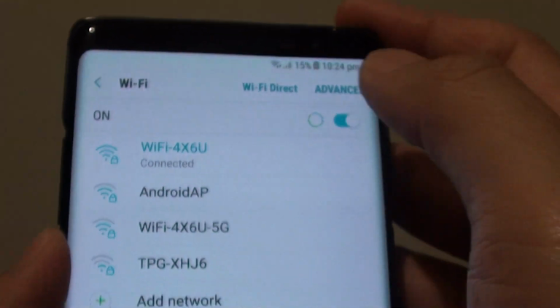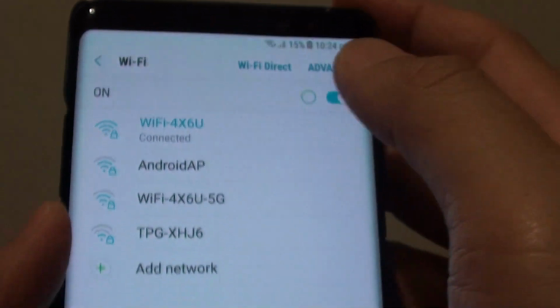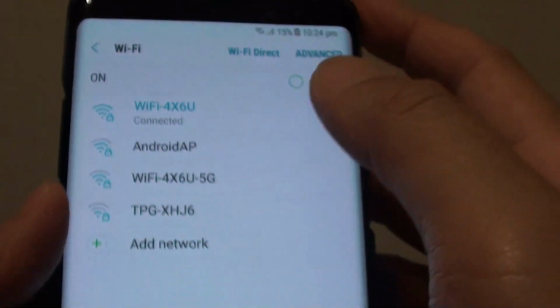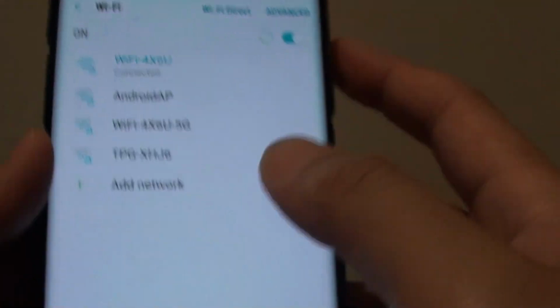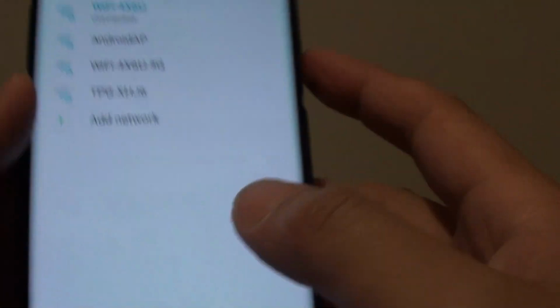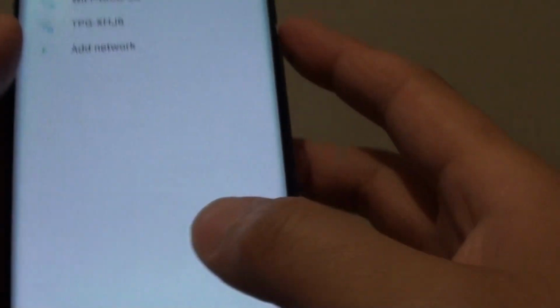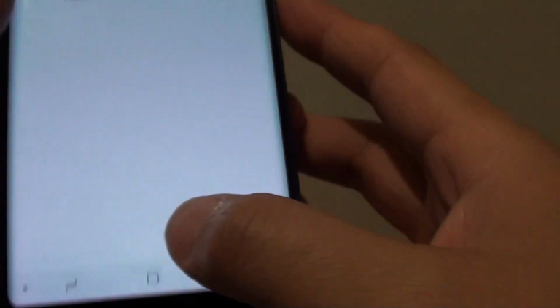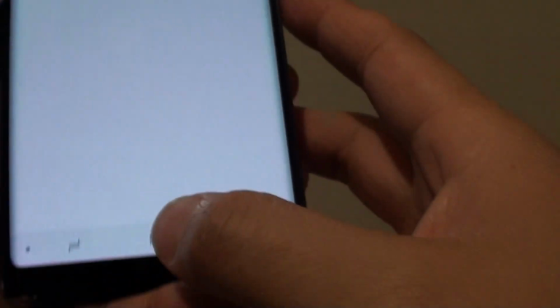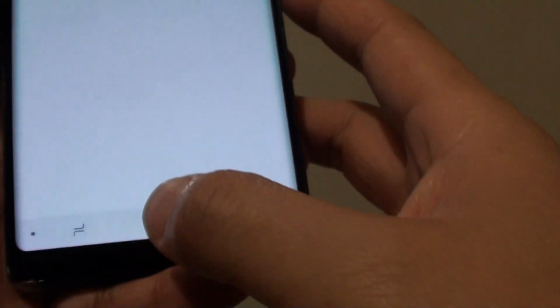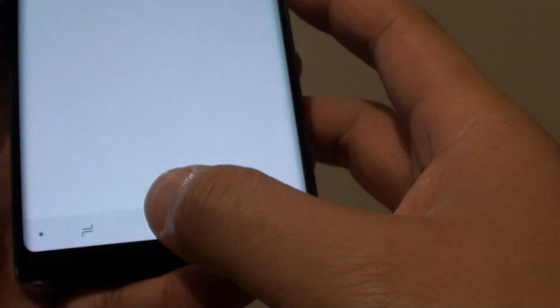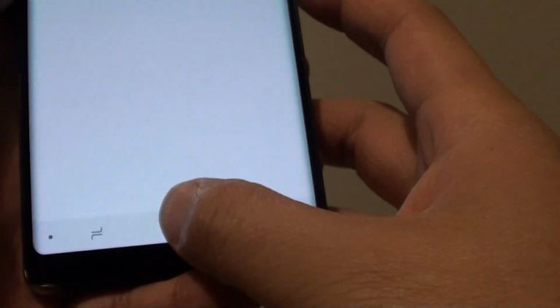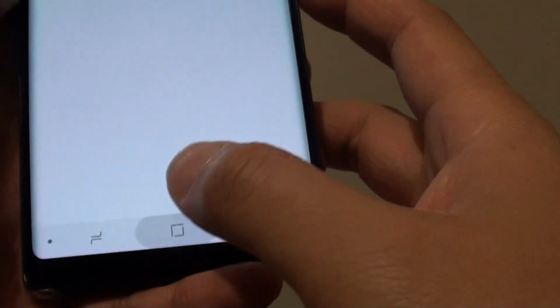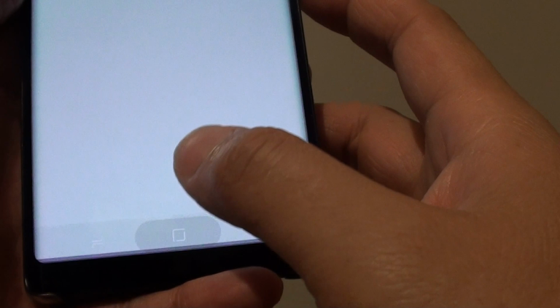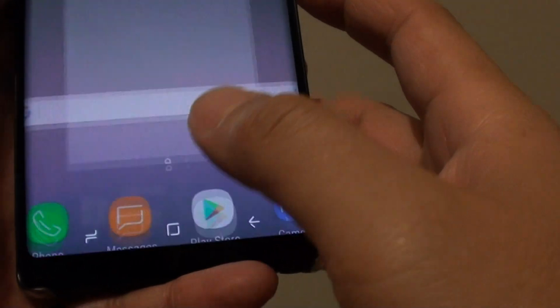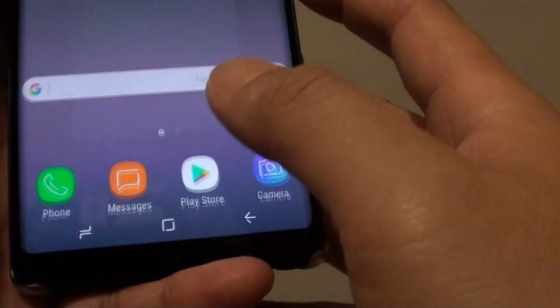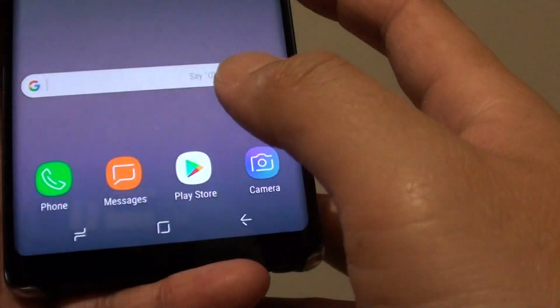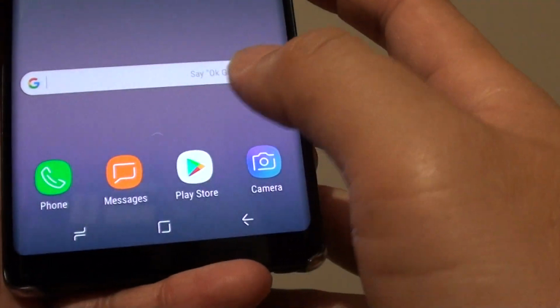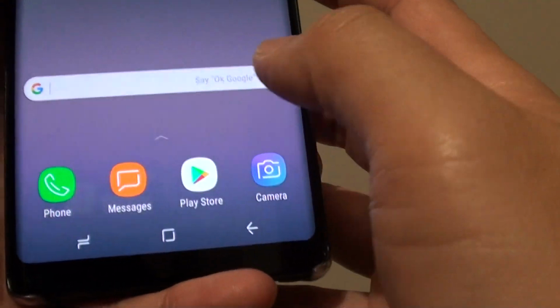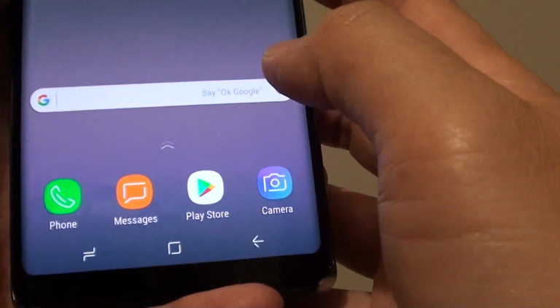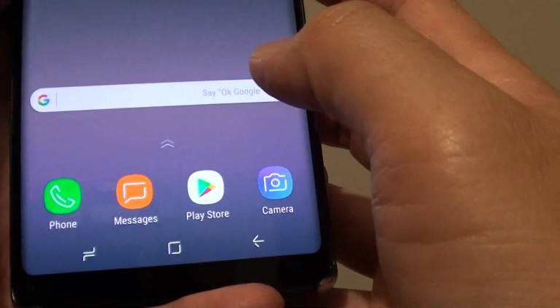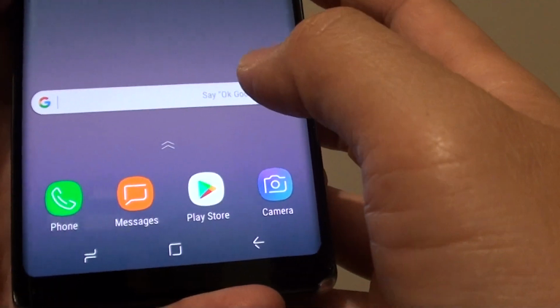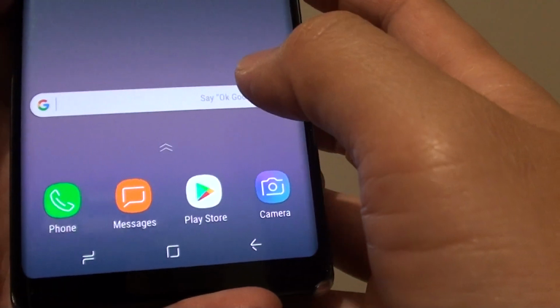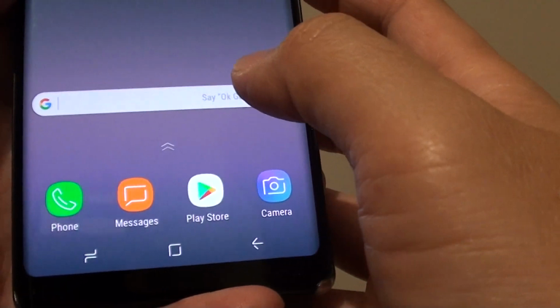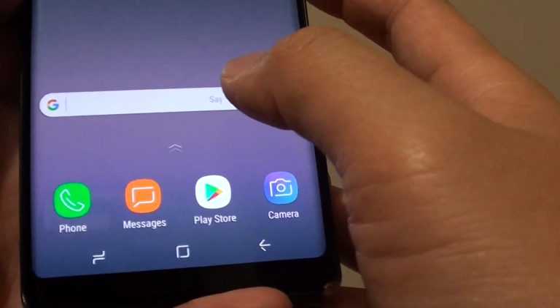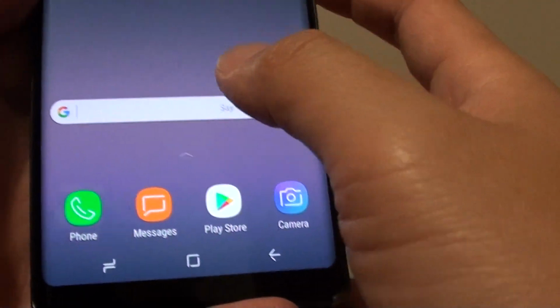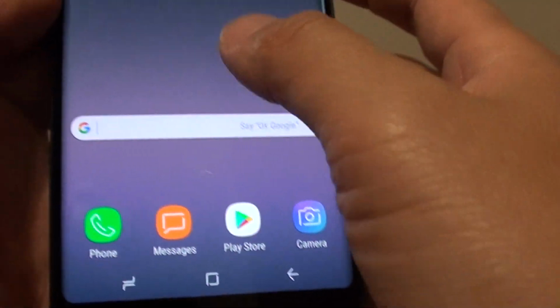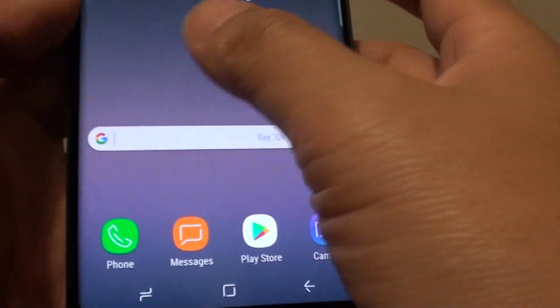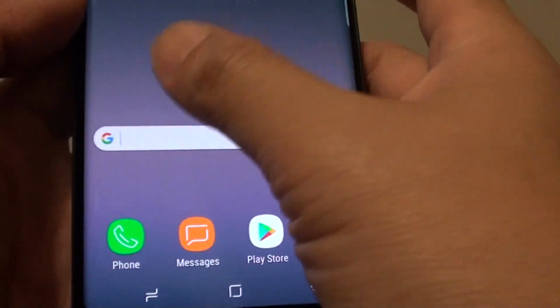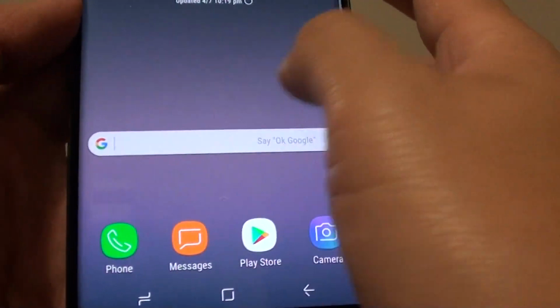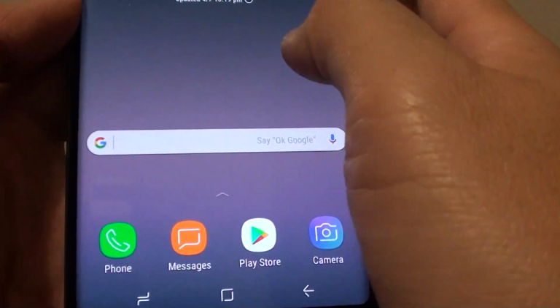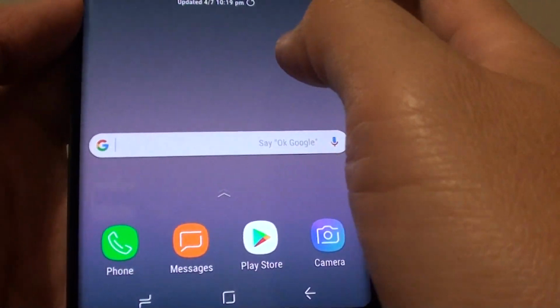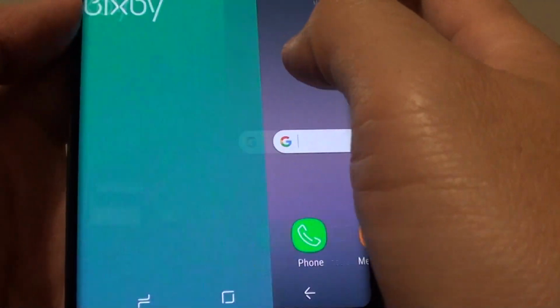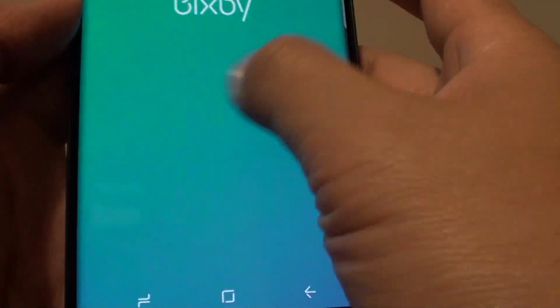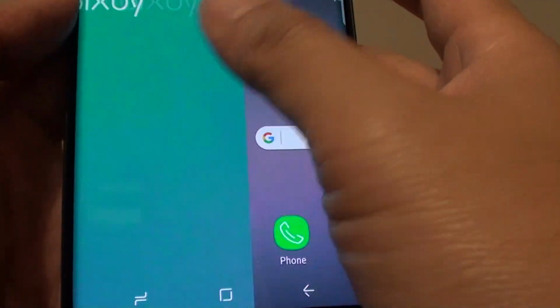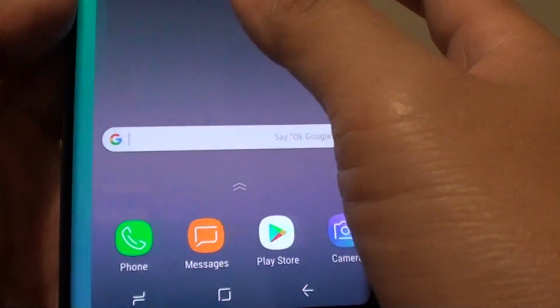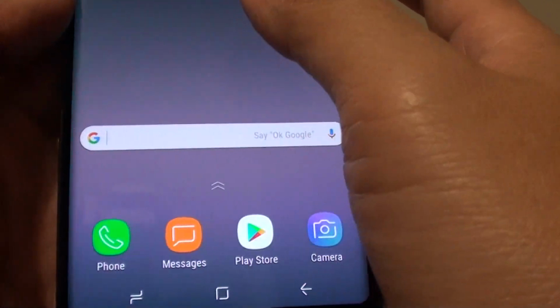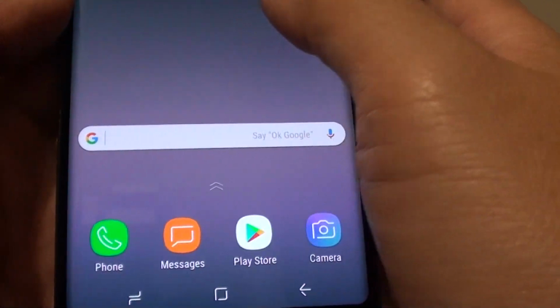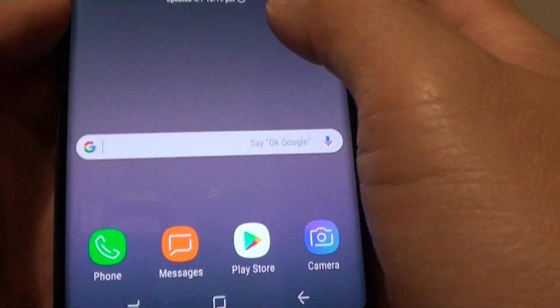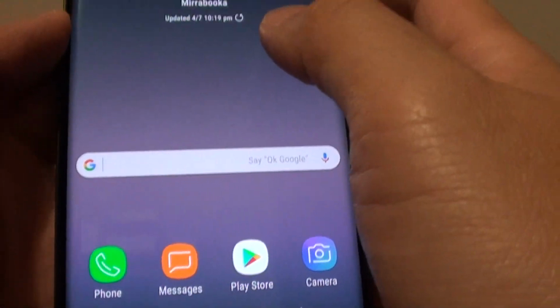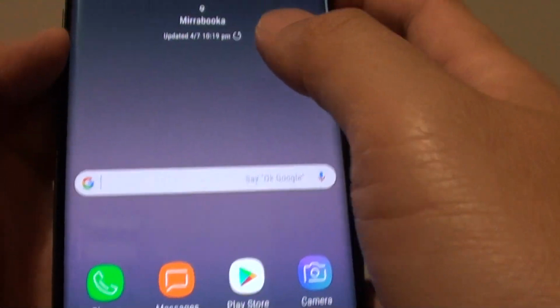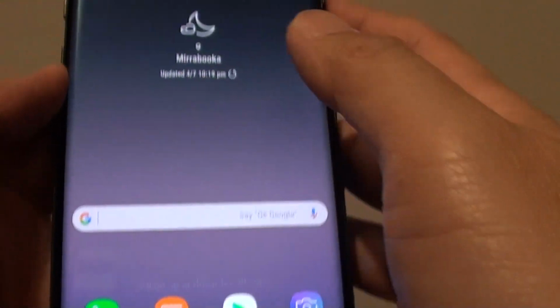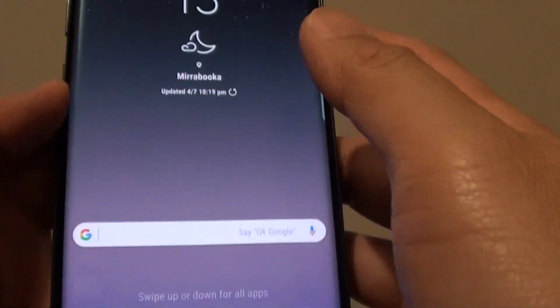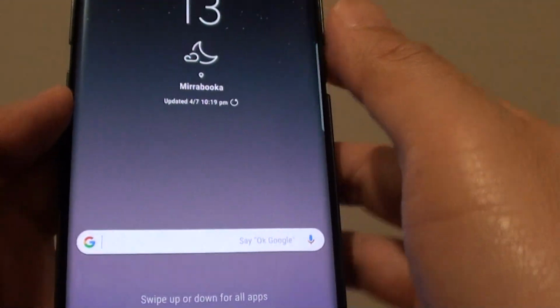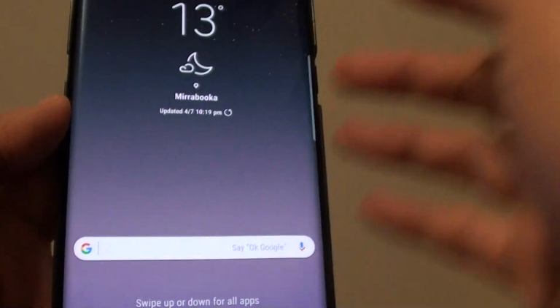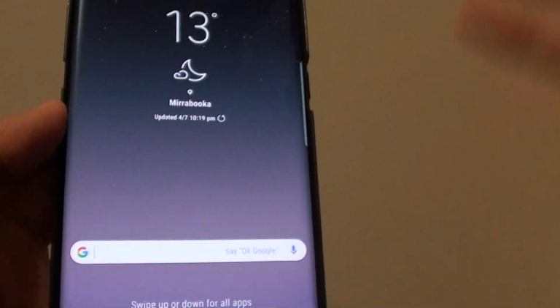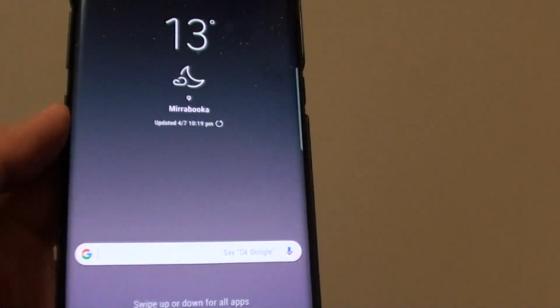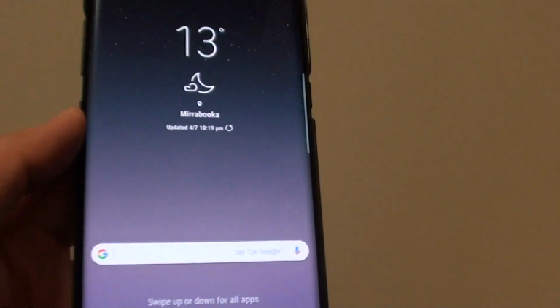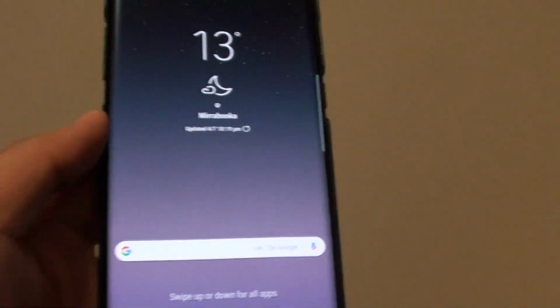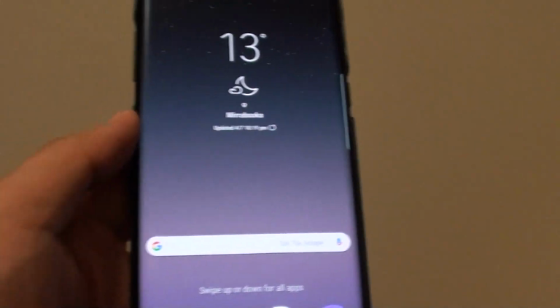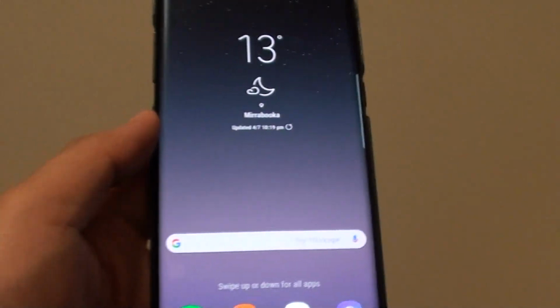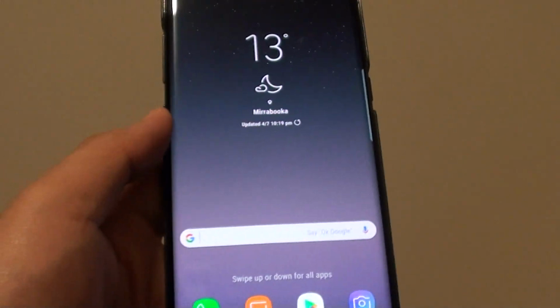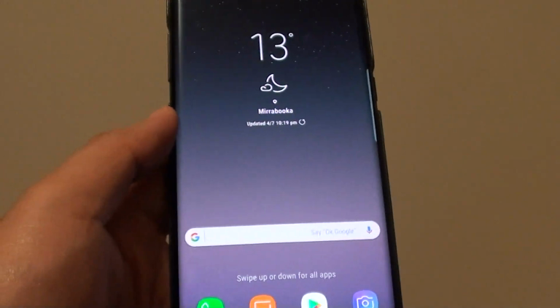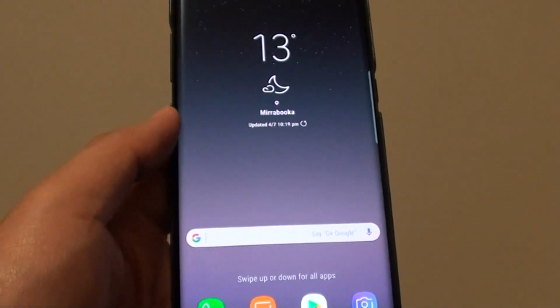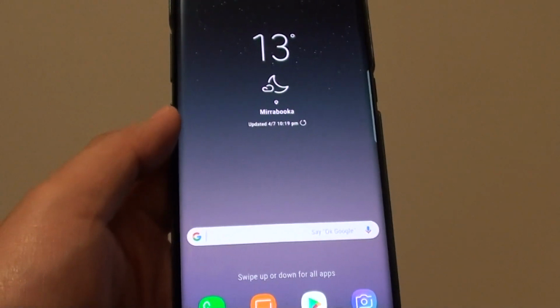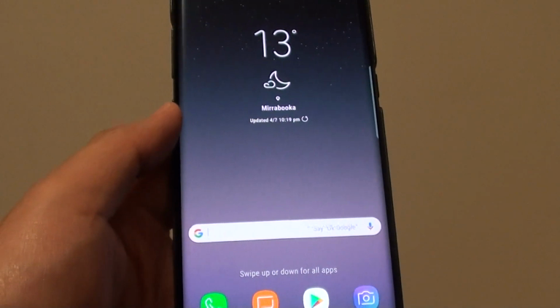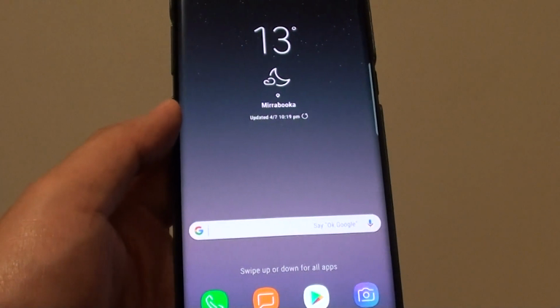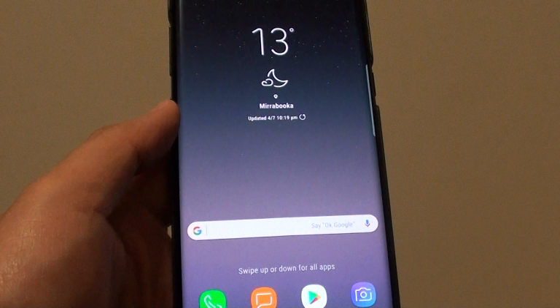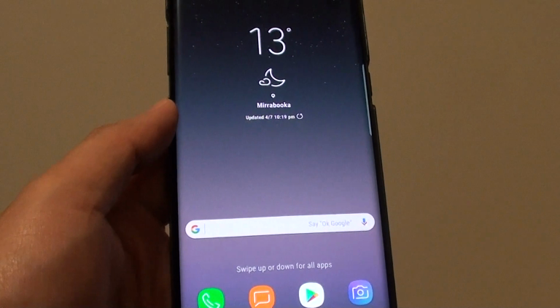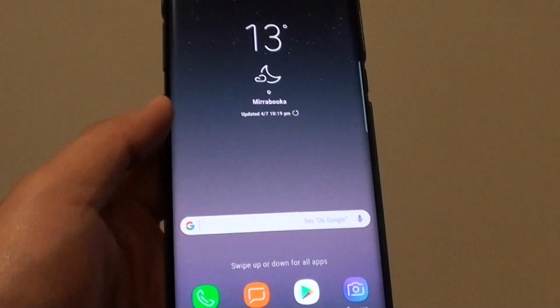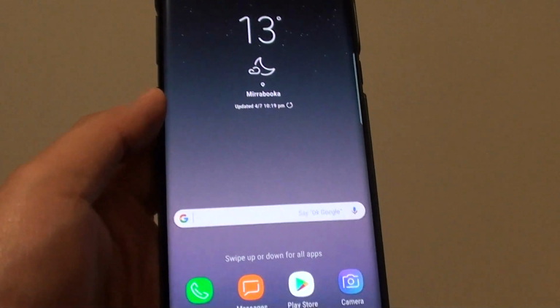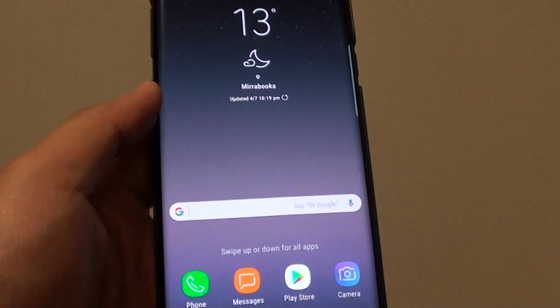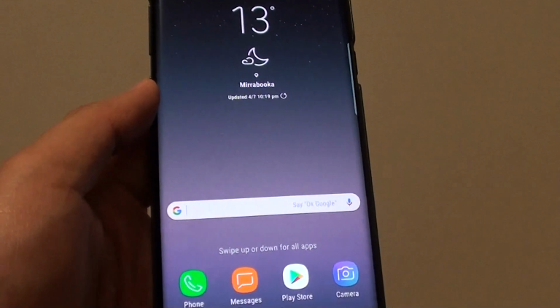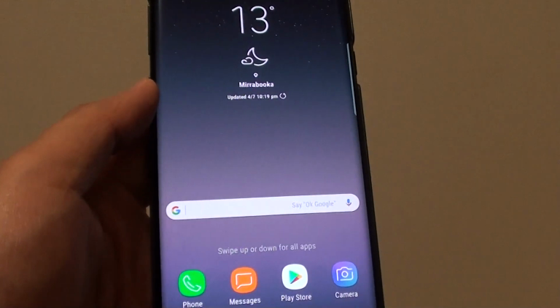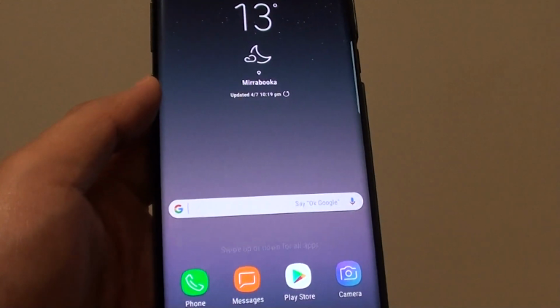Once it is connected, you can then start to browse the web, or do any other activities that require an internet connection.